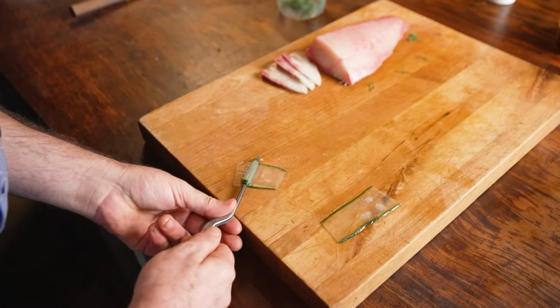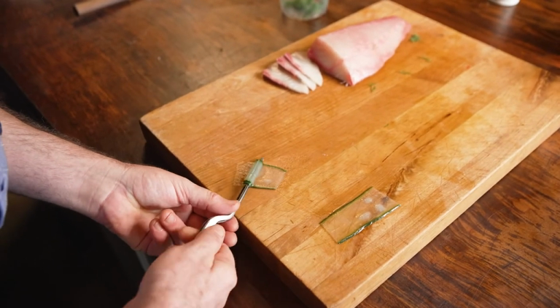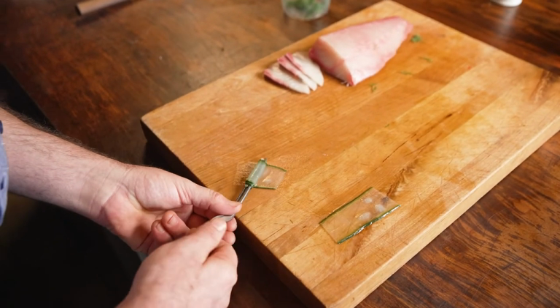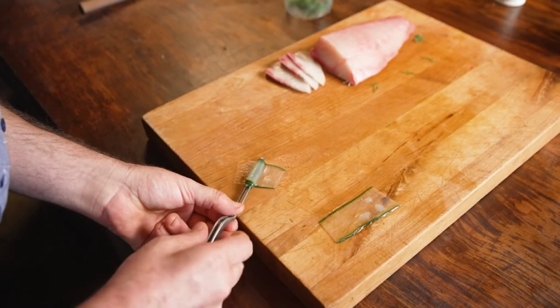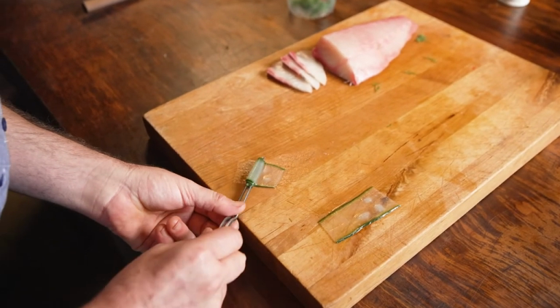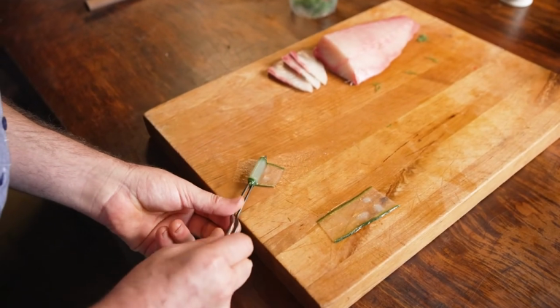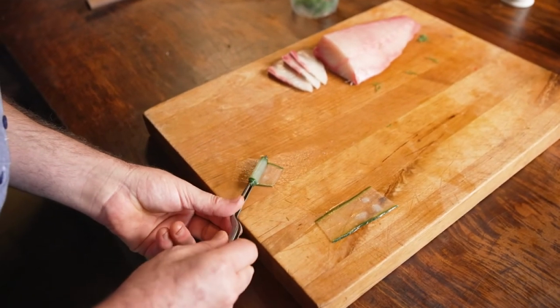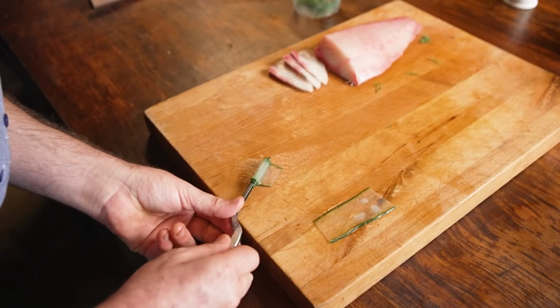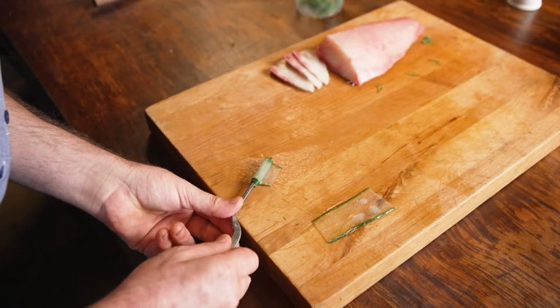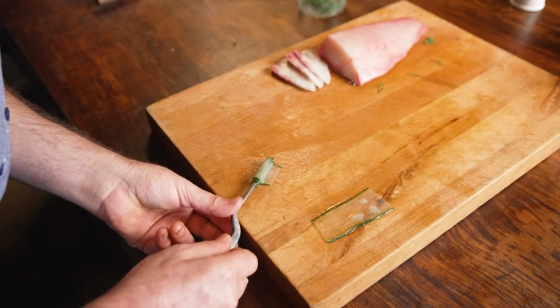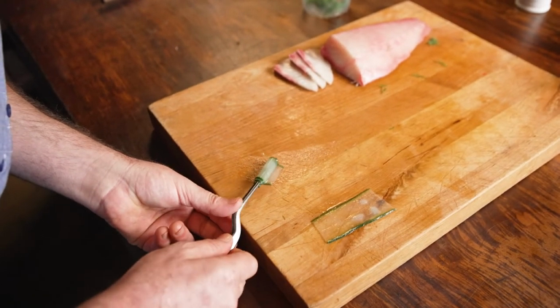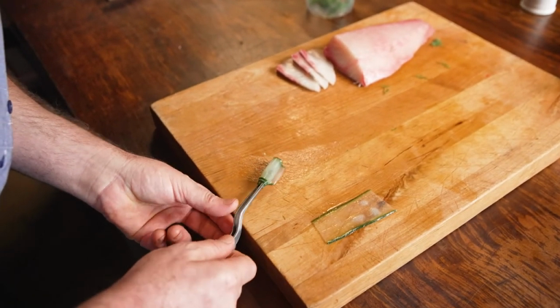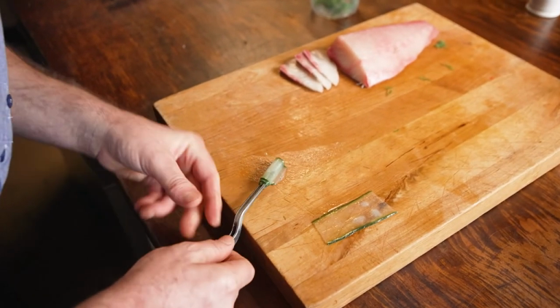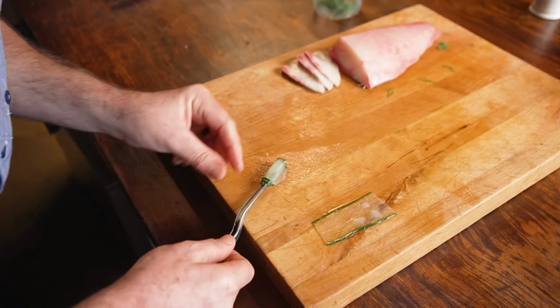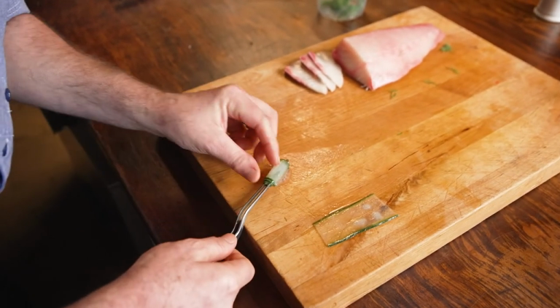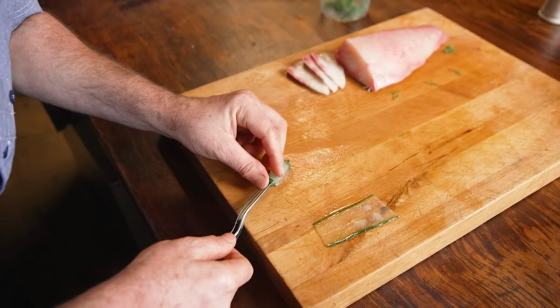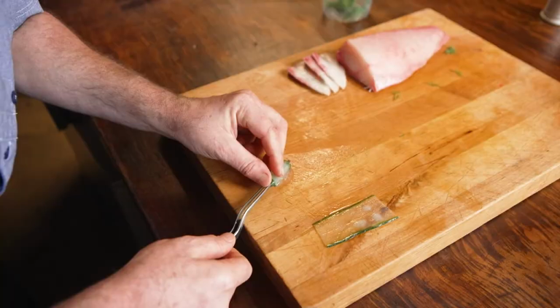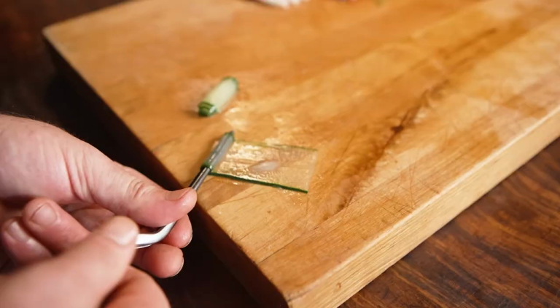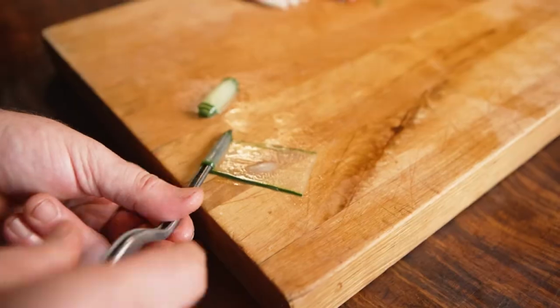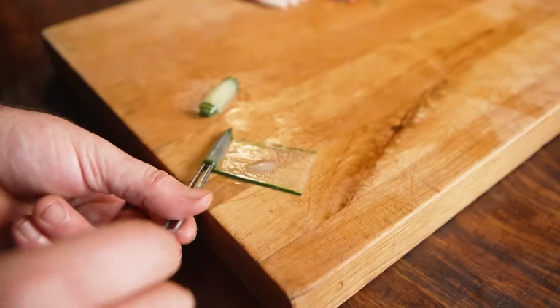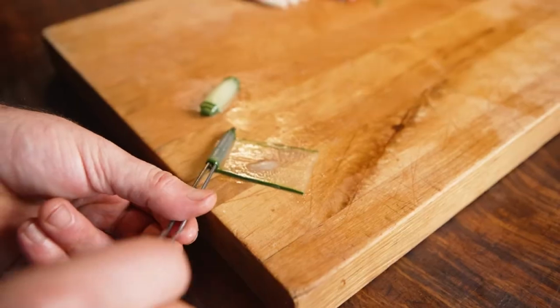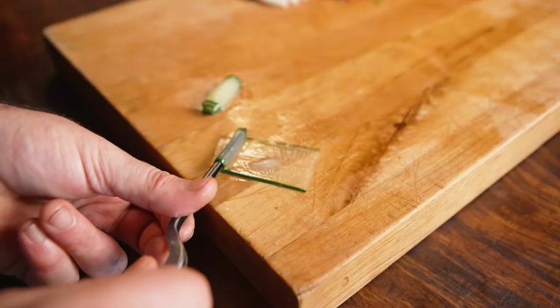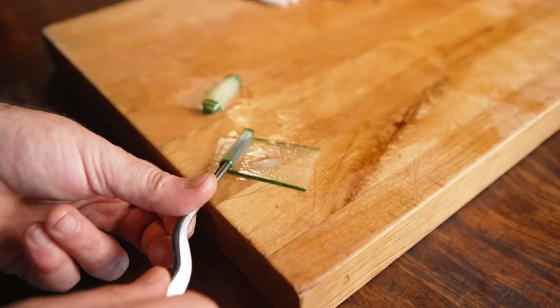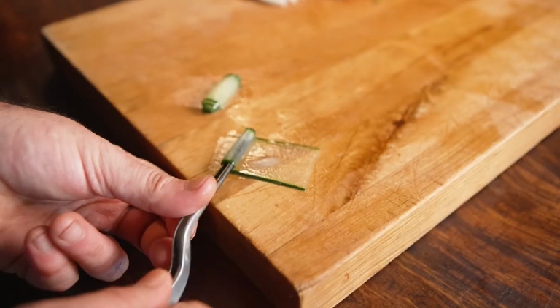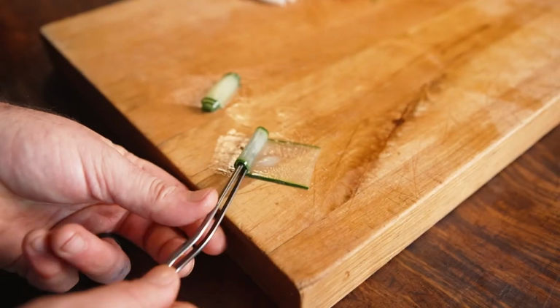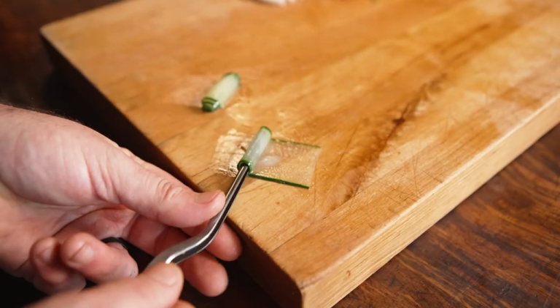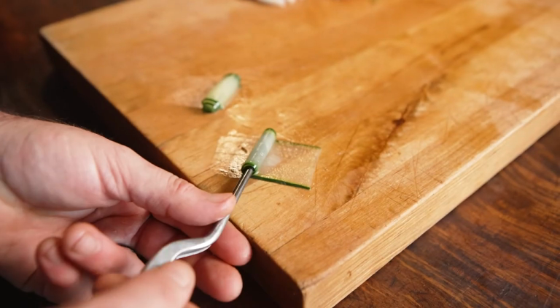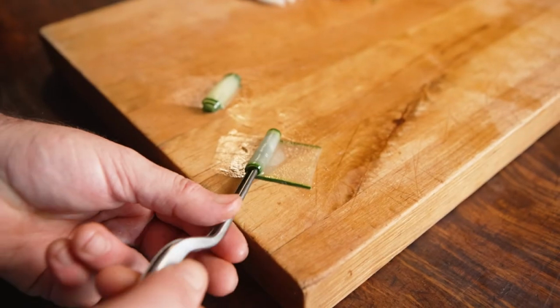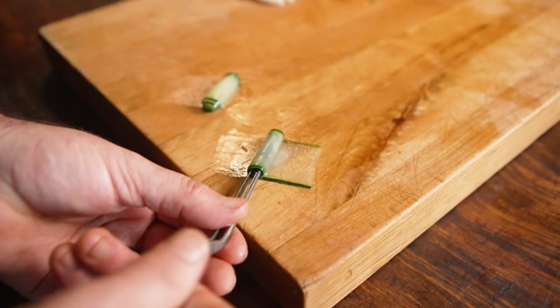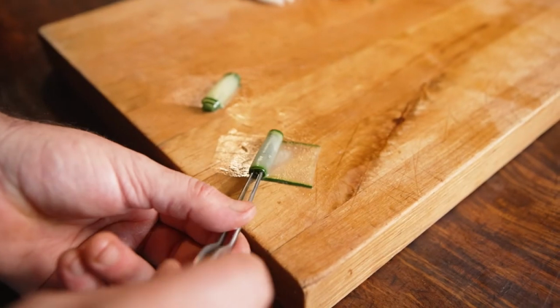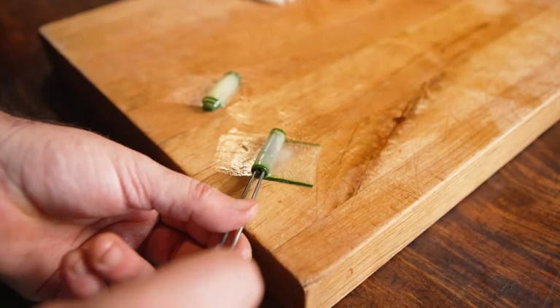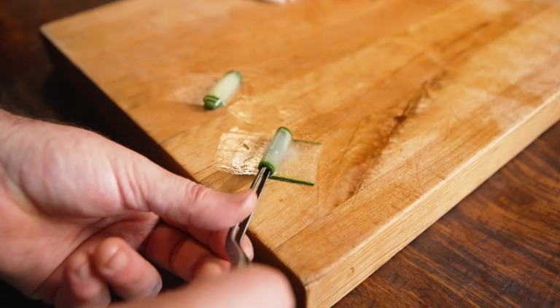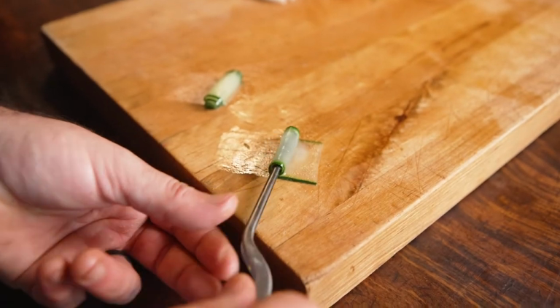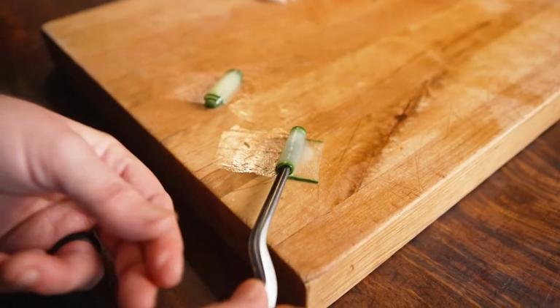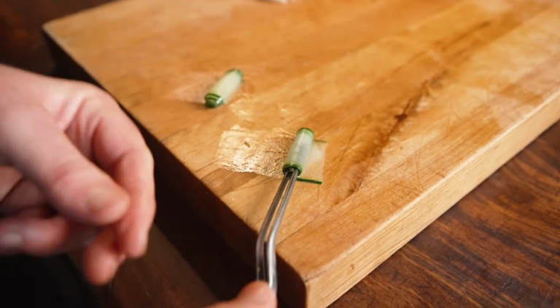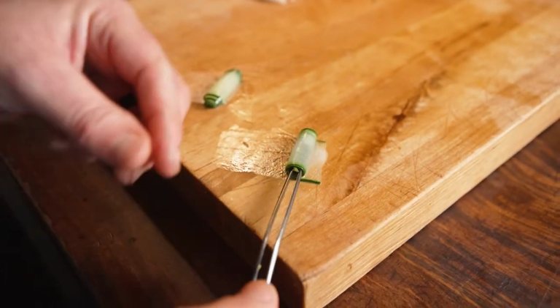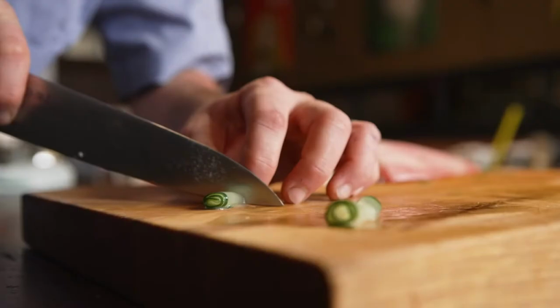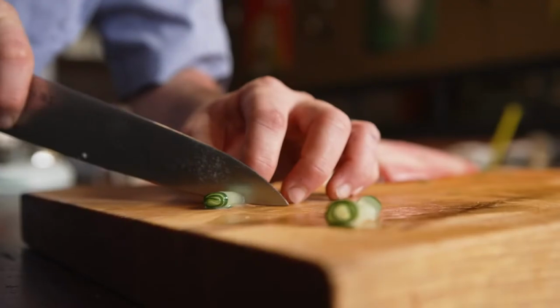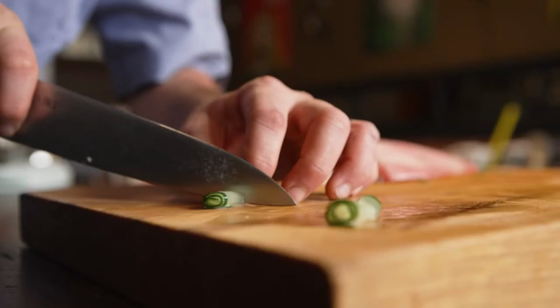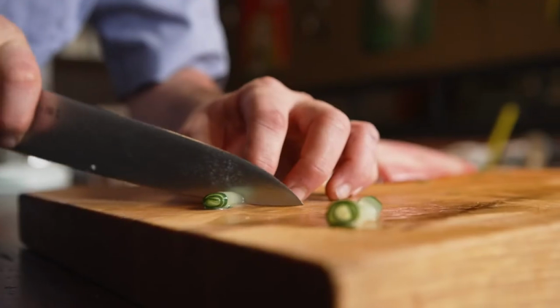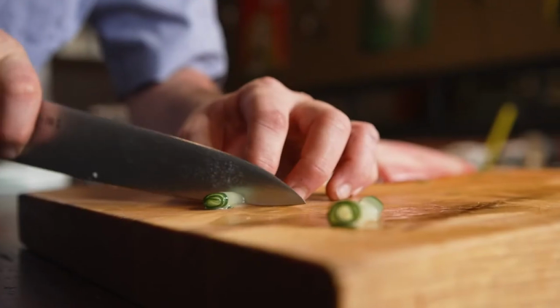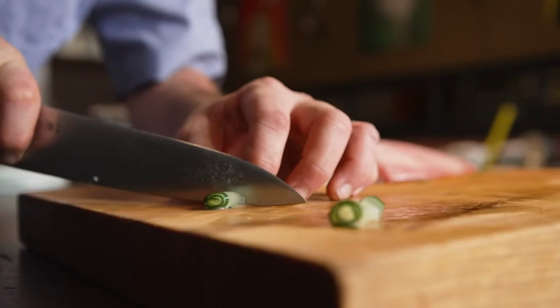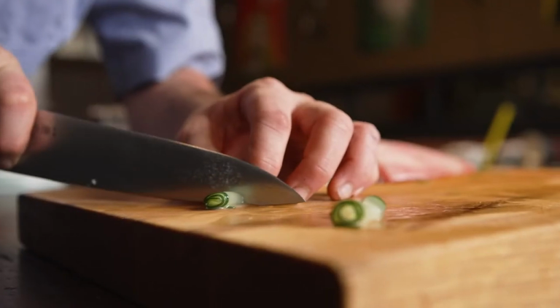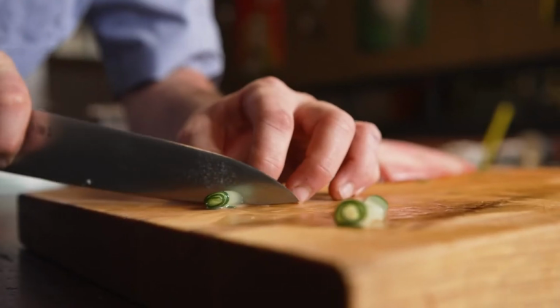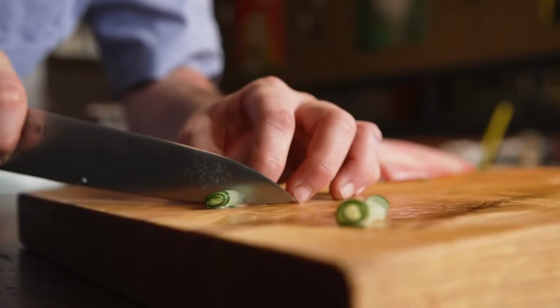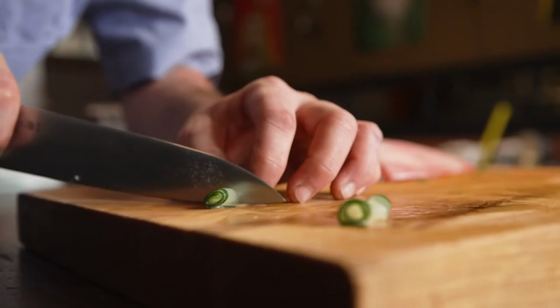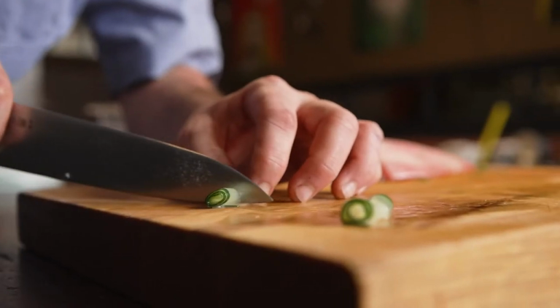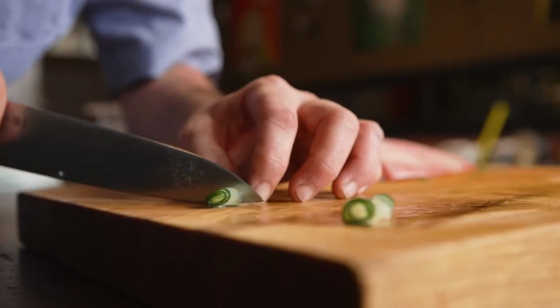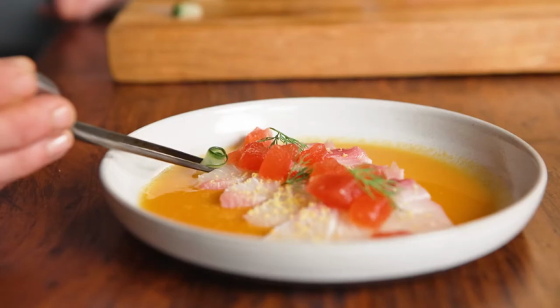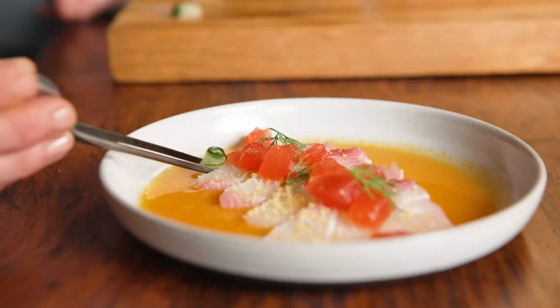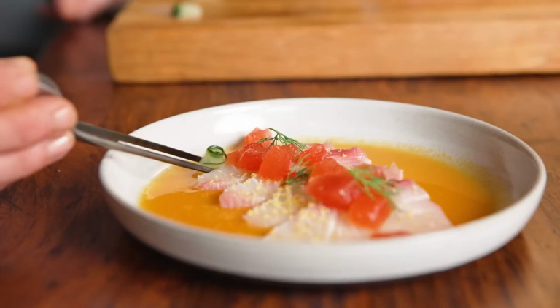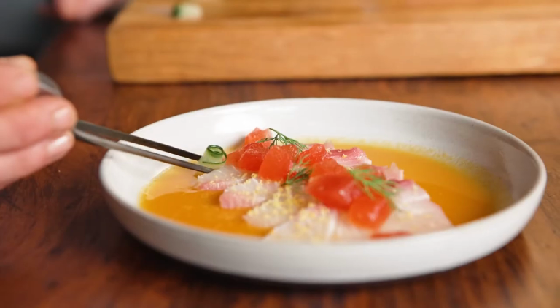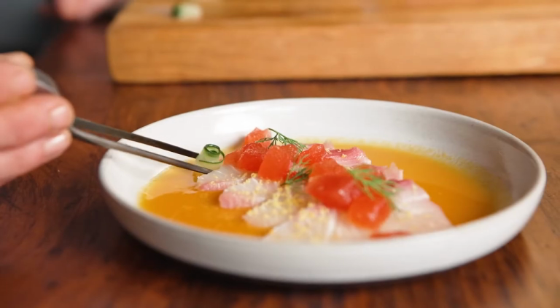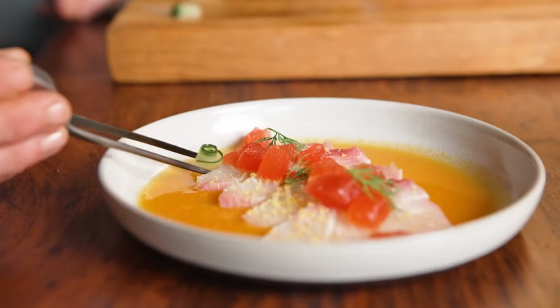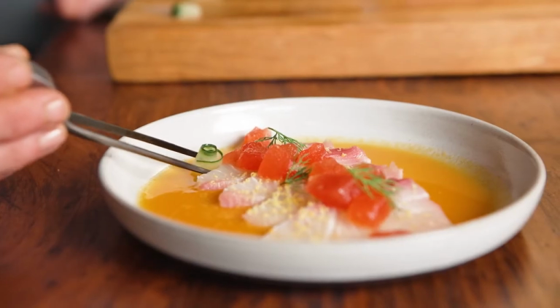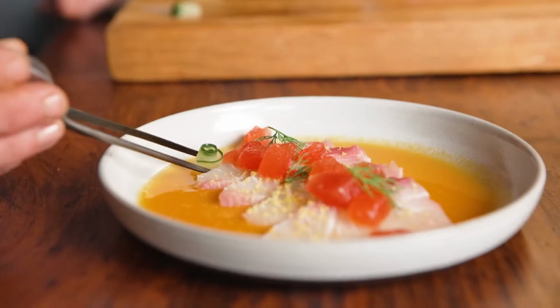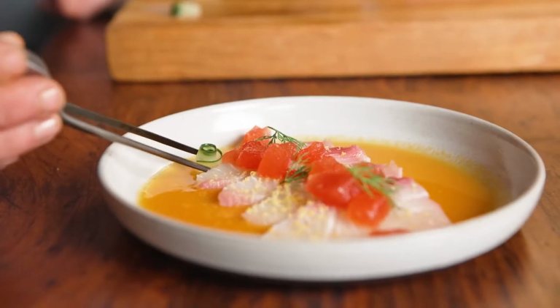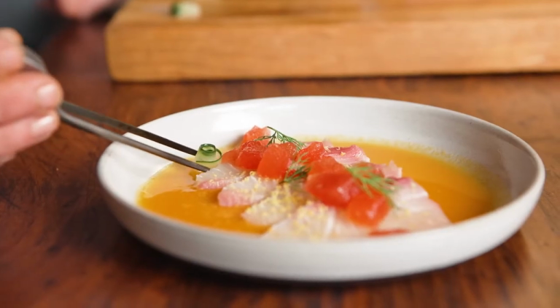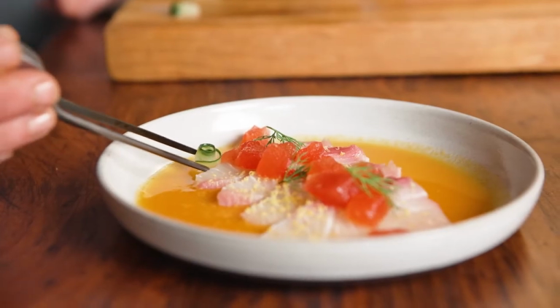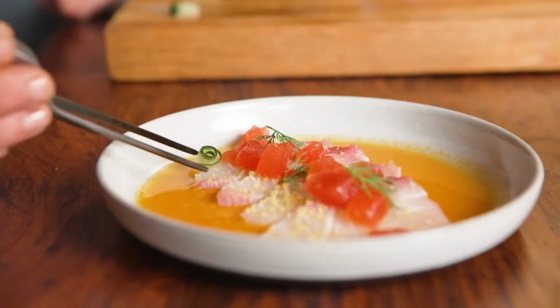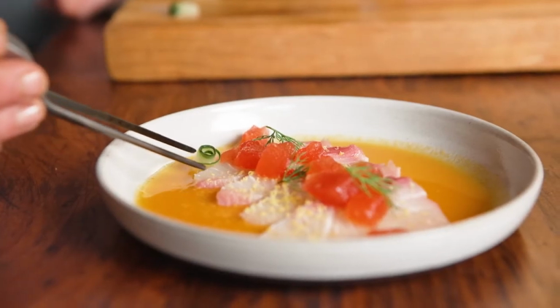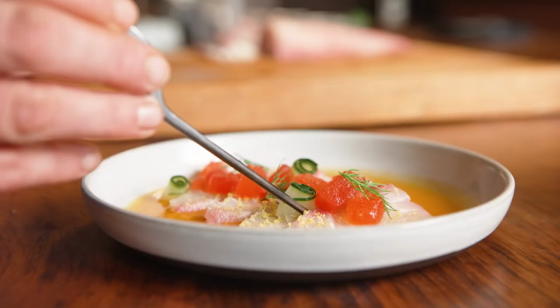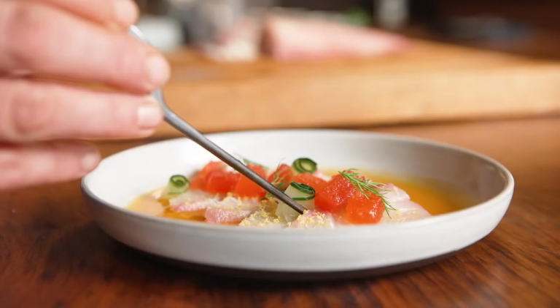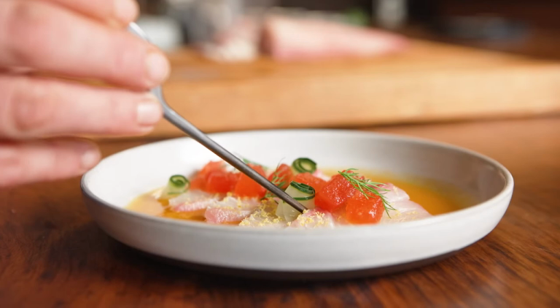When you open the bag, the freshness, the texture, the fat content, that silkiness in your mouth — it's like butter.